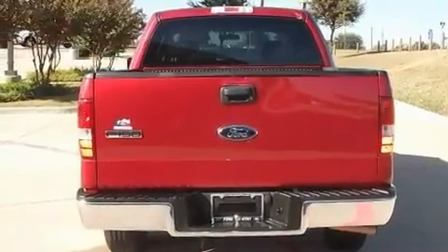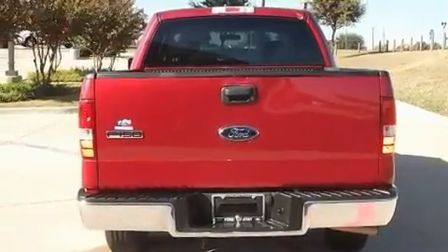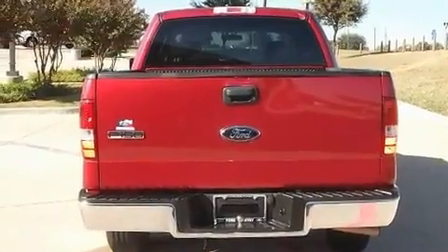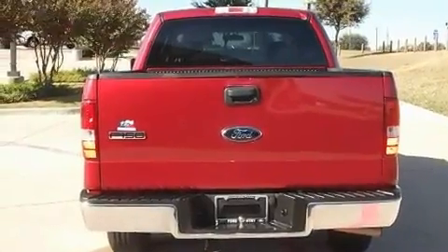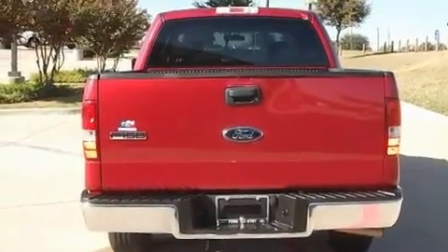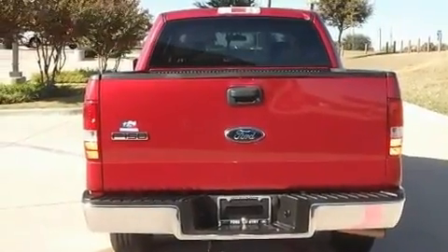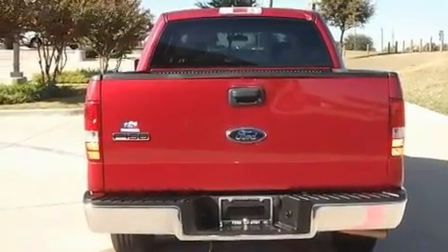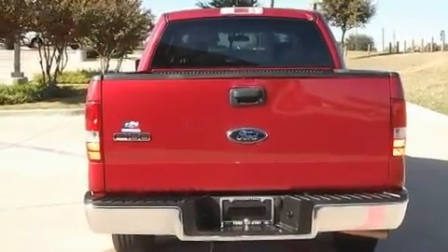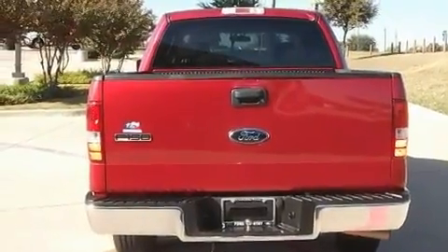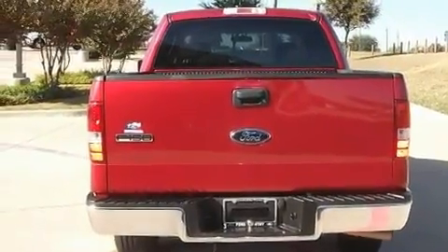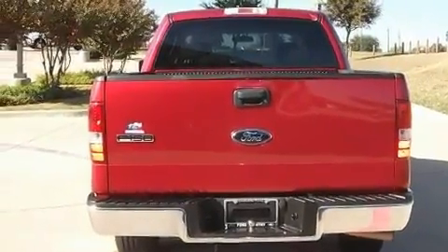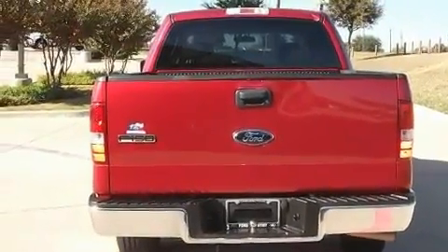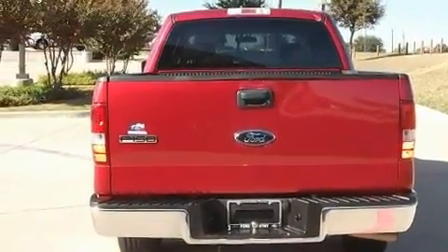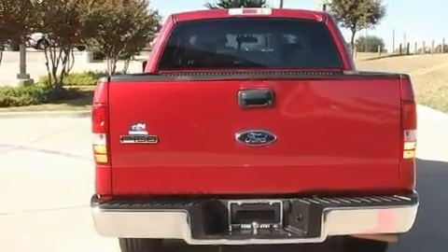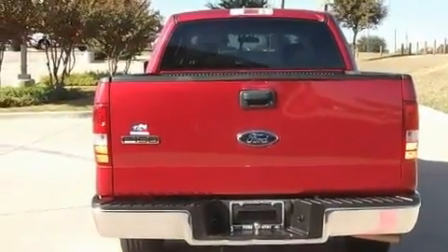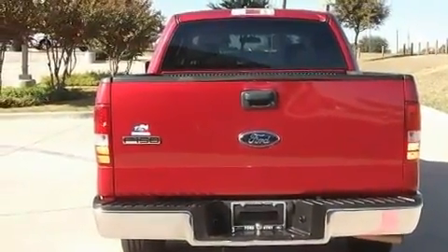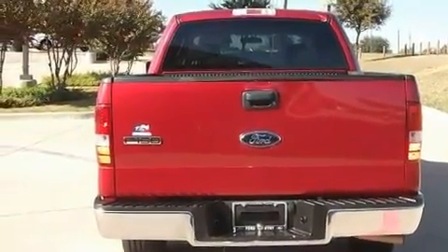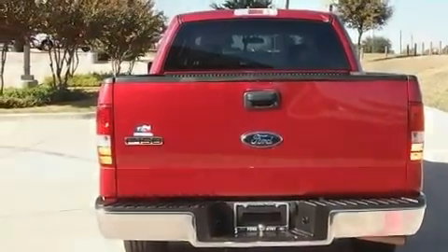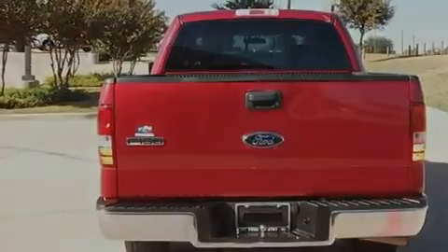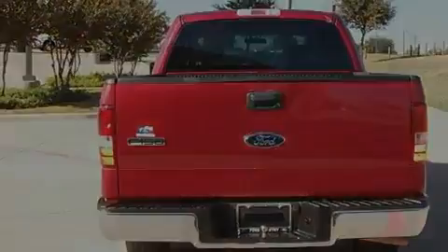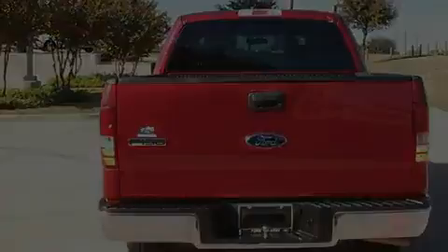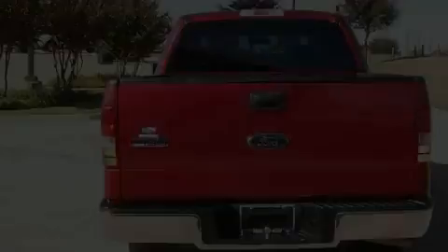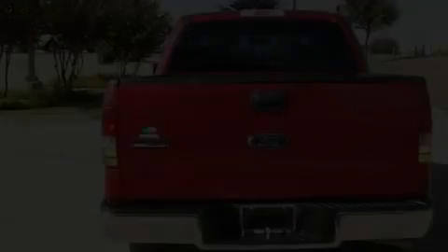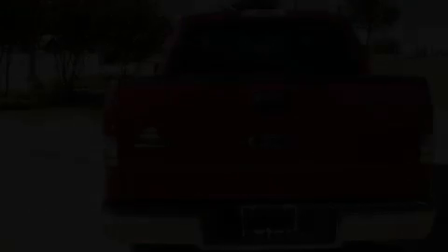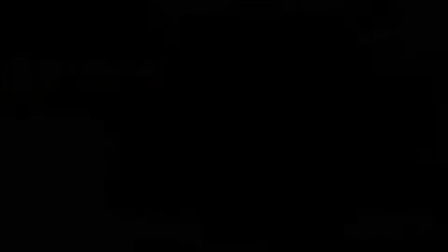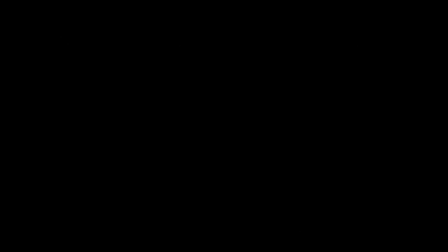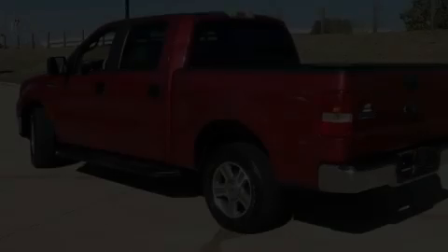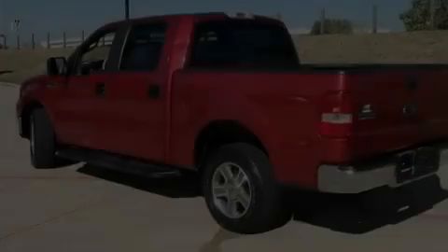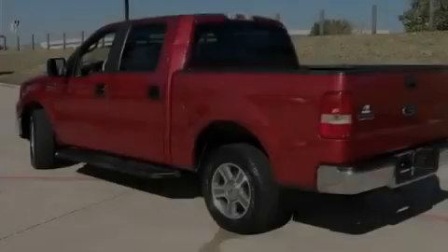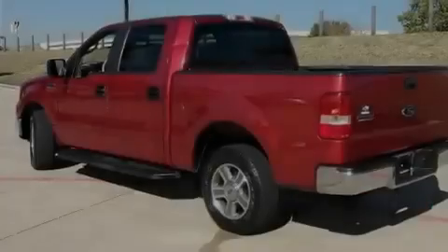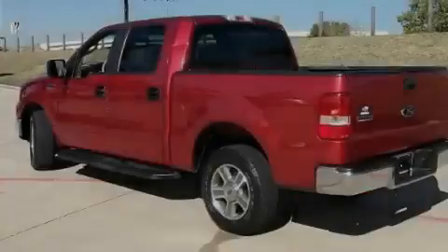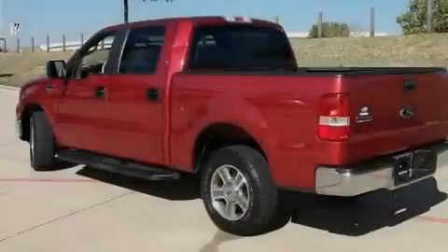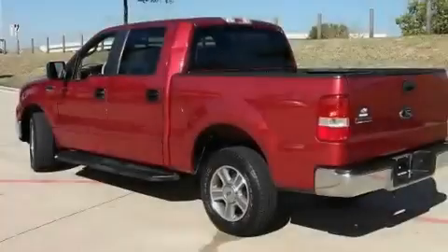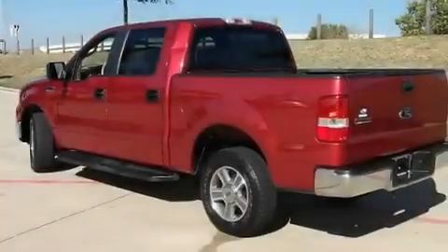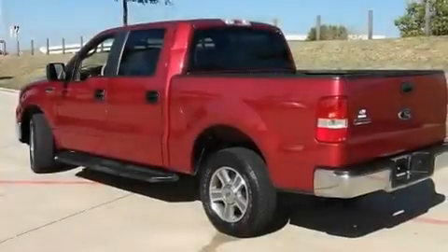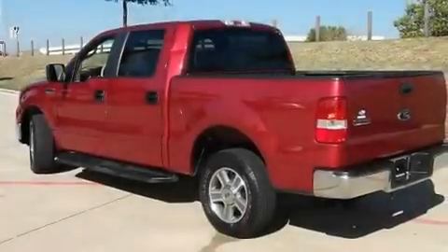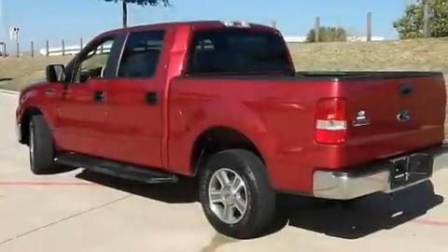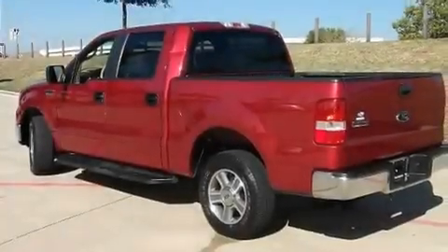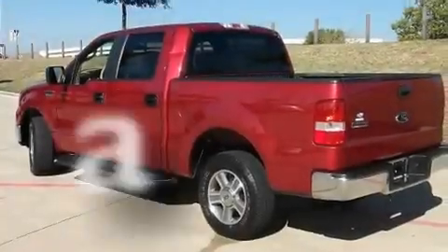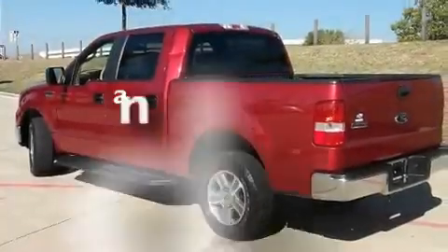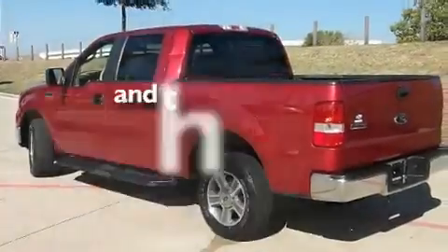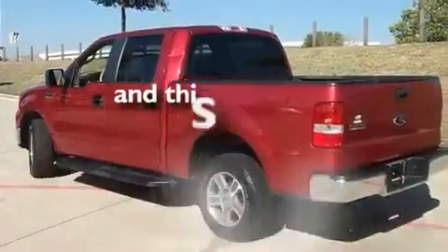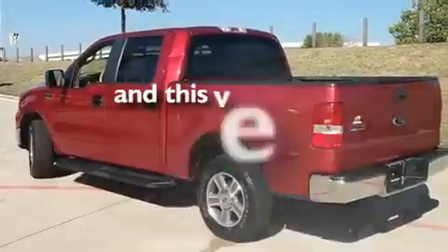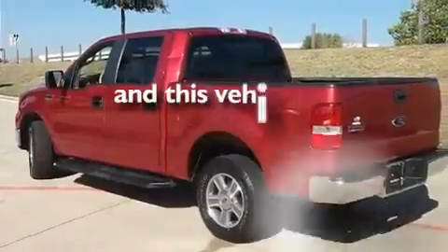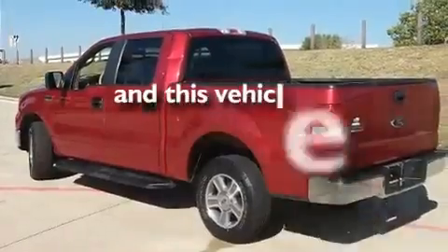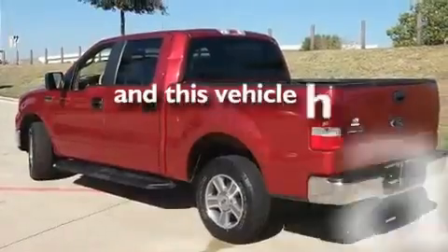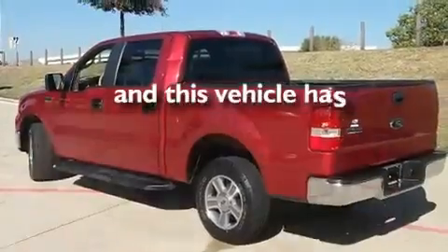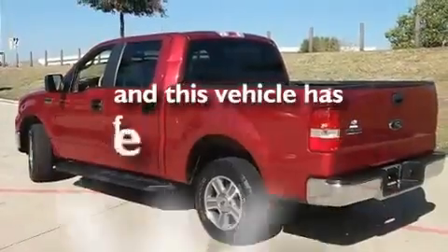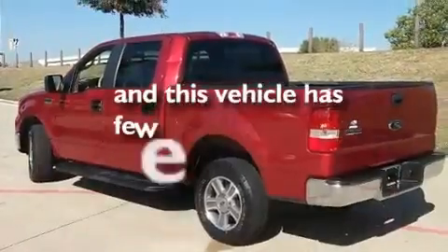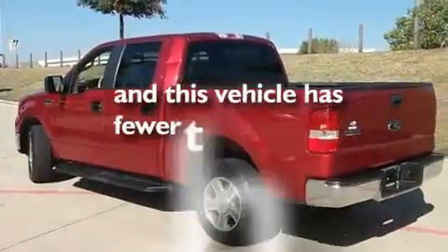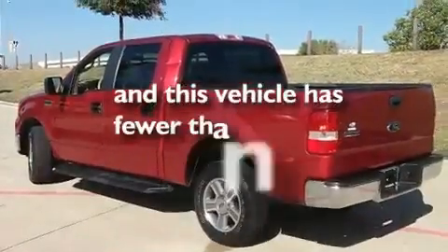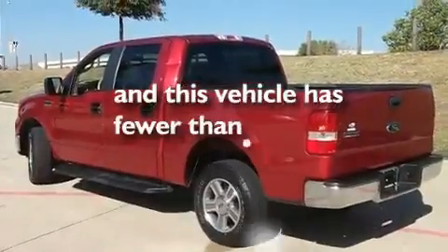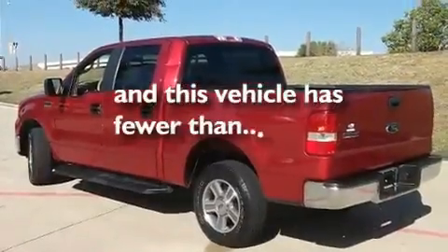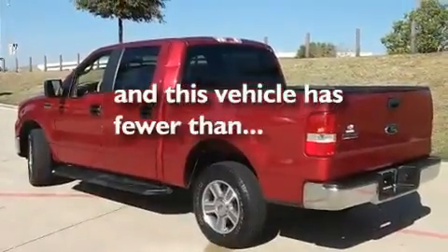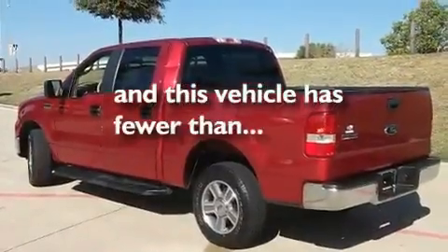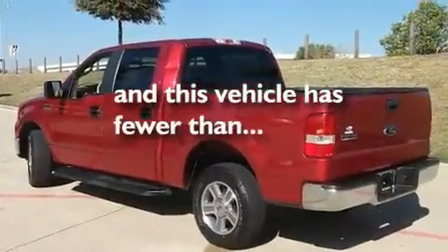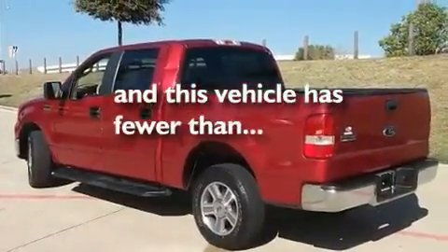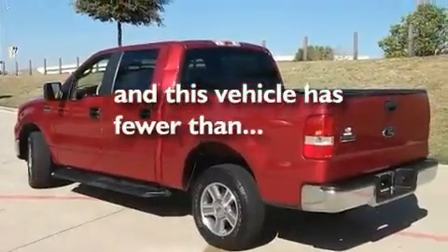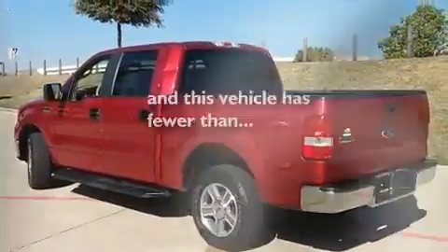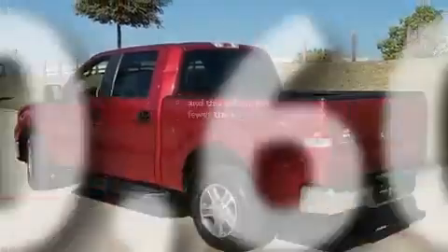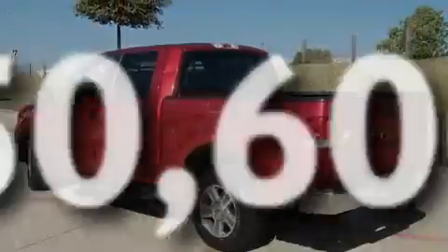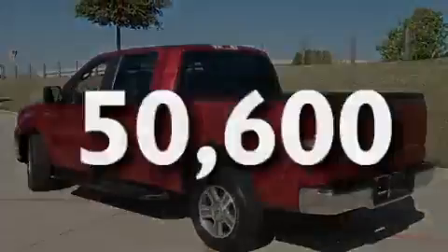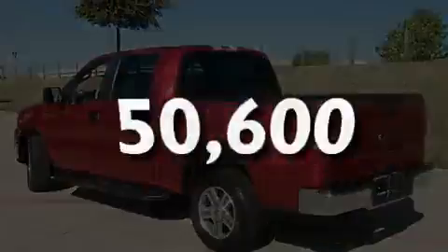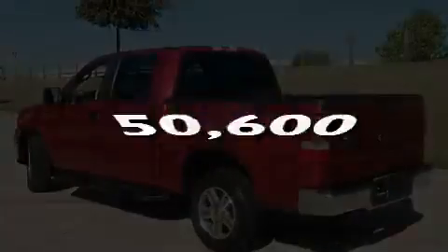Front multi-stage airbags, rear seat child-proof door locks, and this vehicle has fewer than 51,000 miles on the odometer.